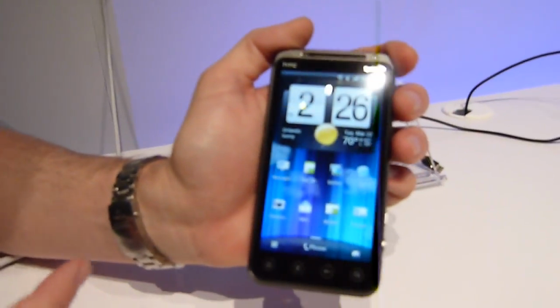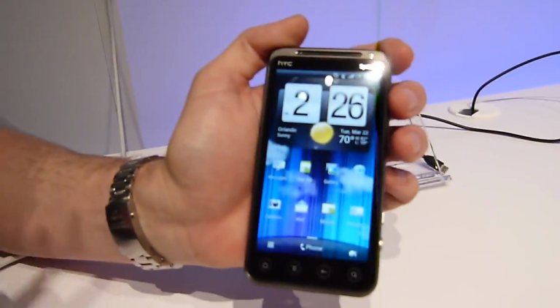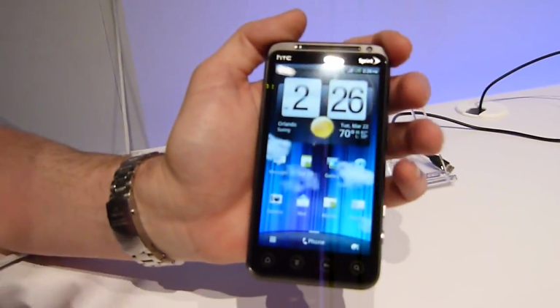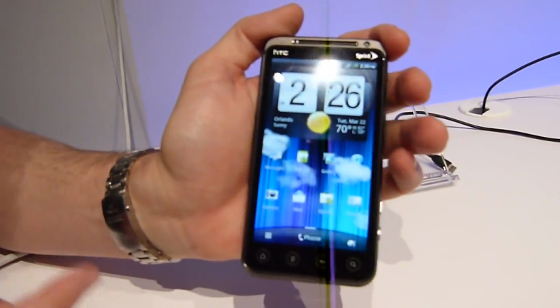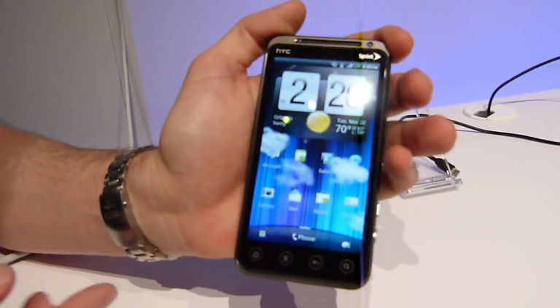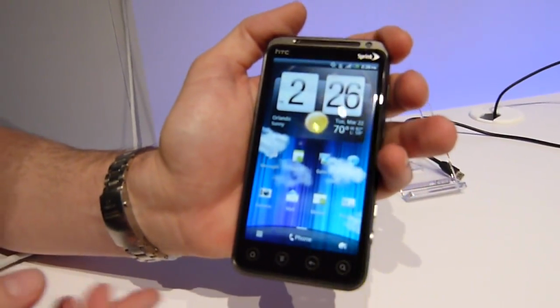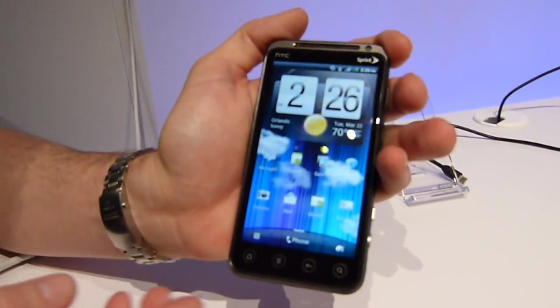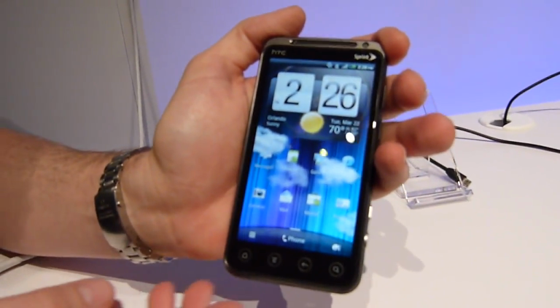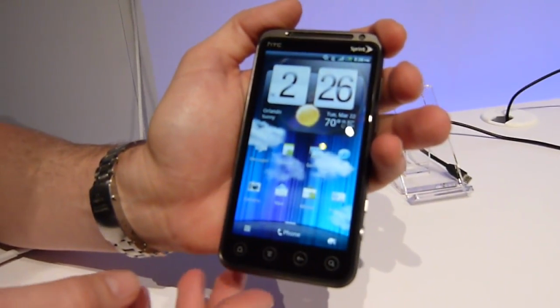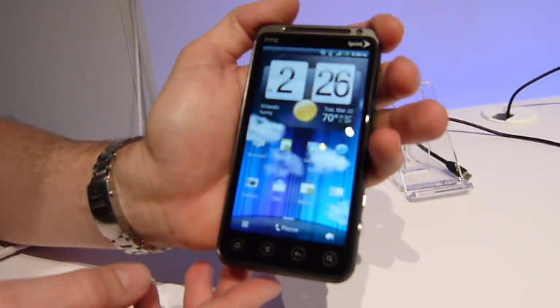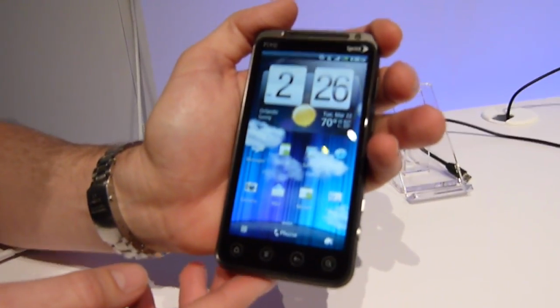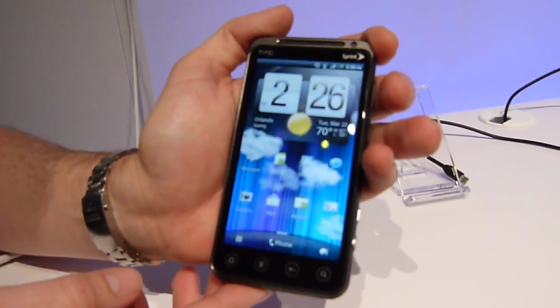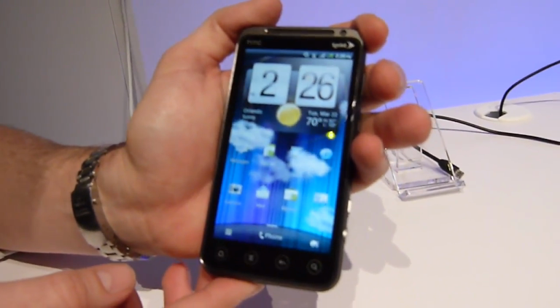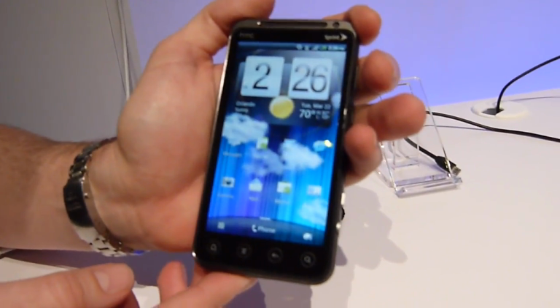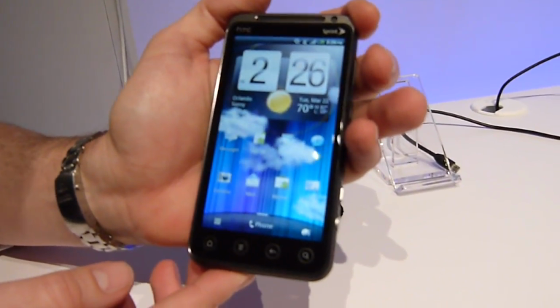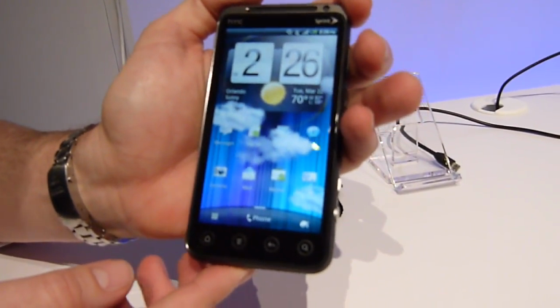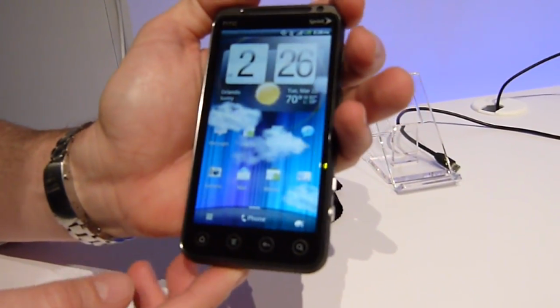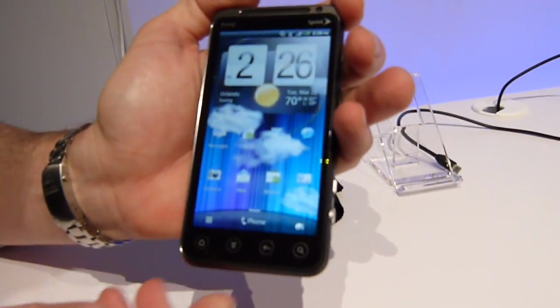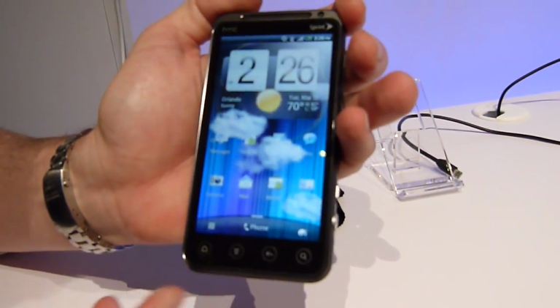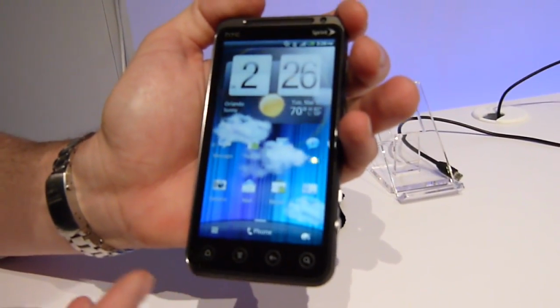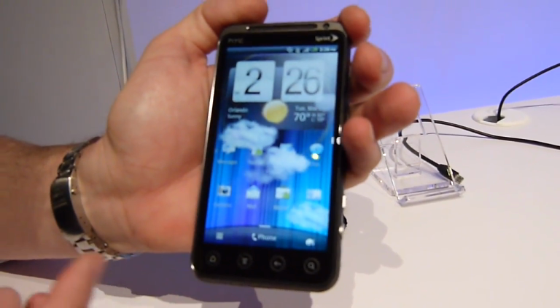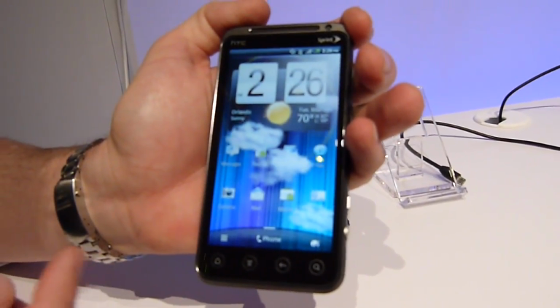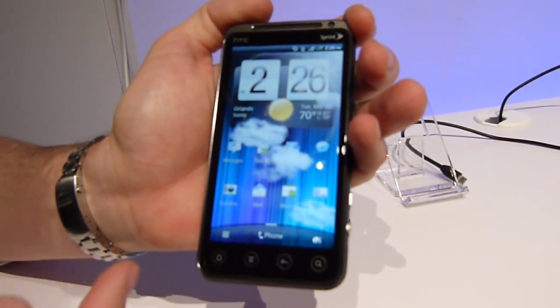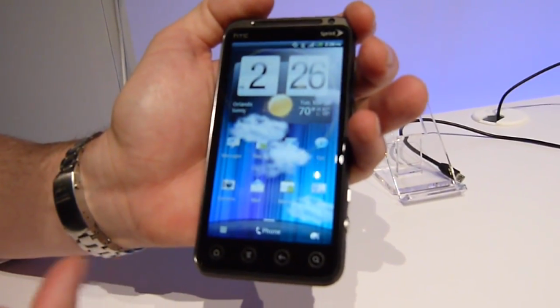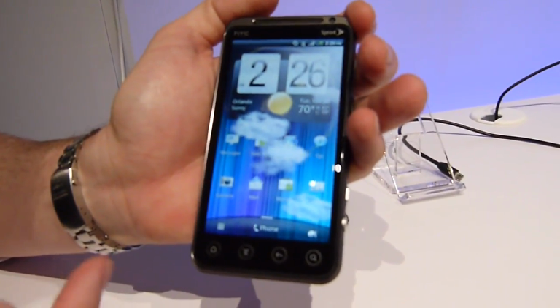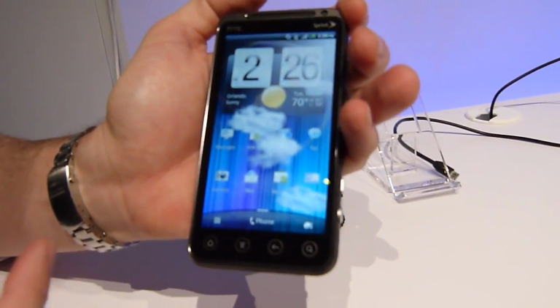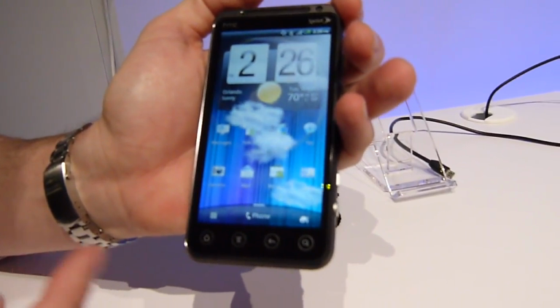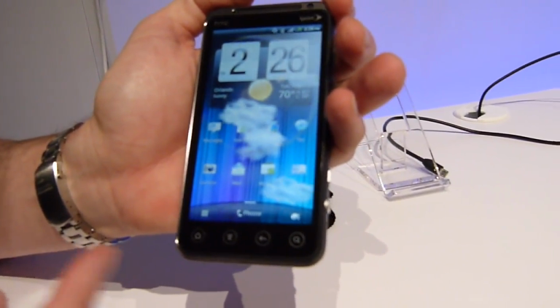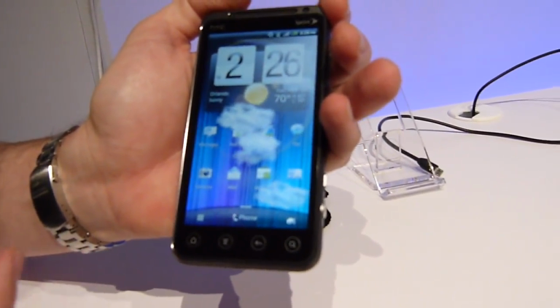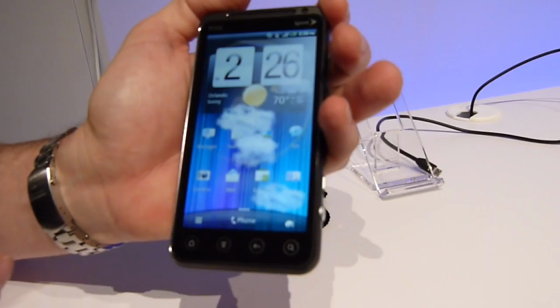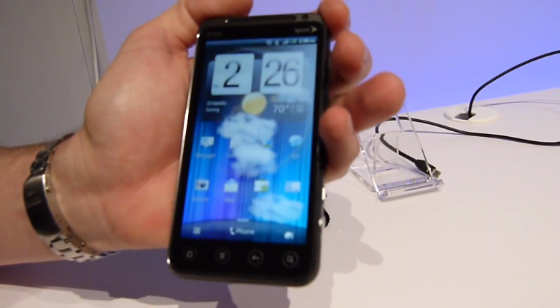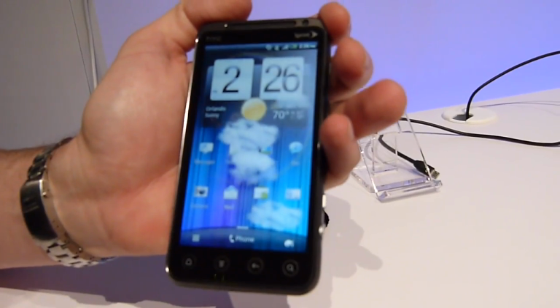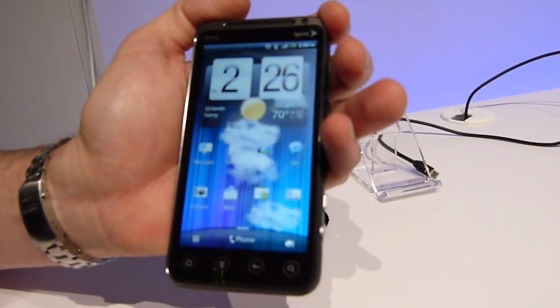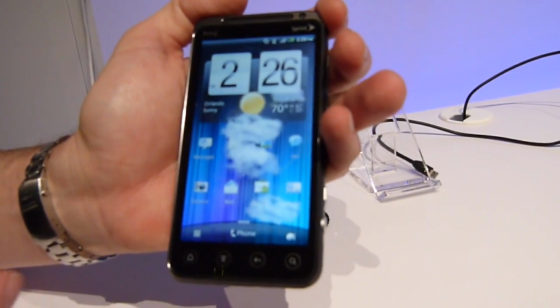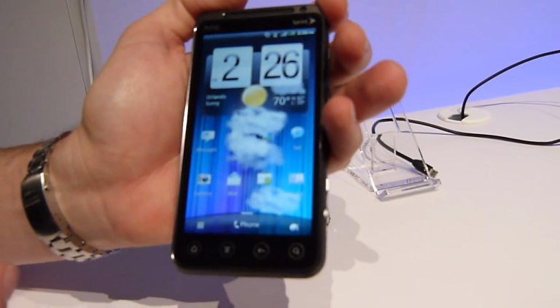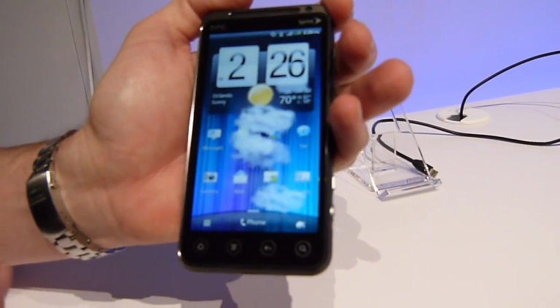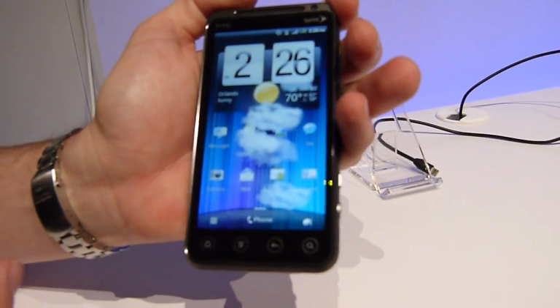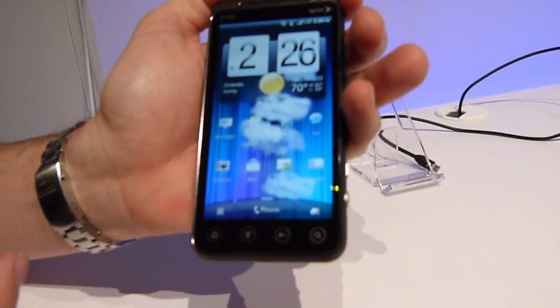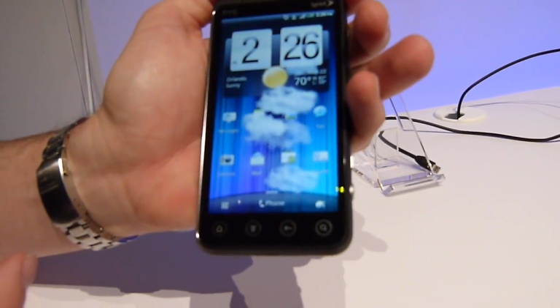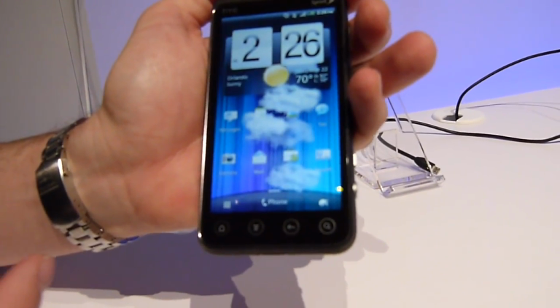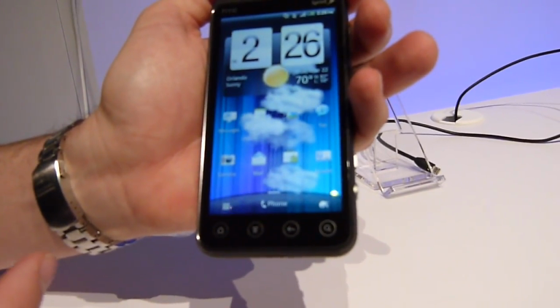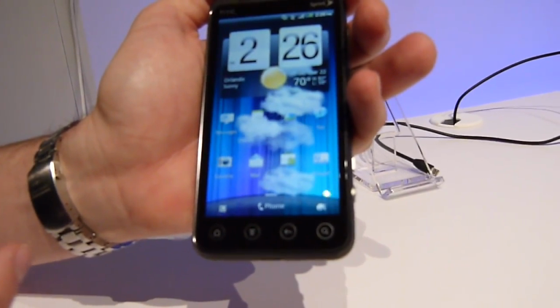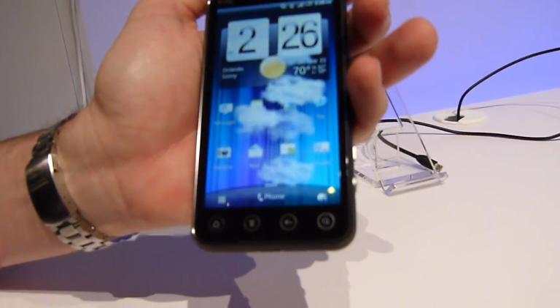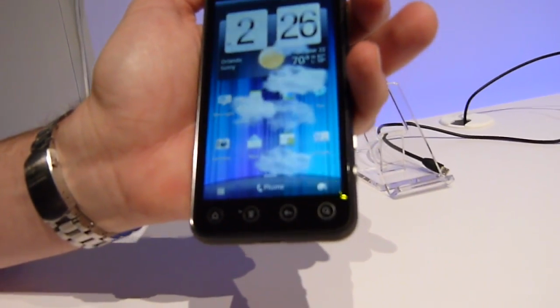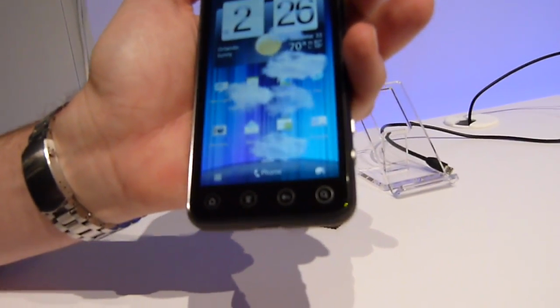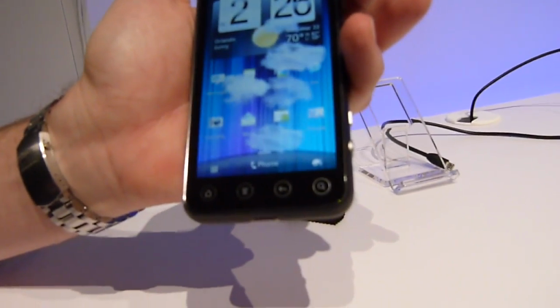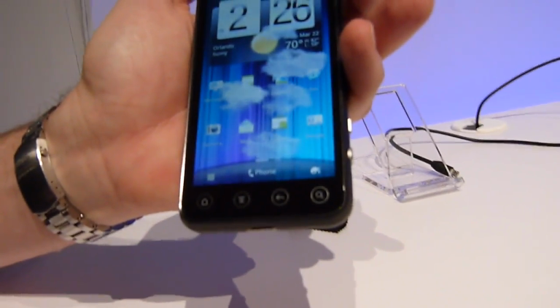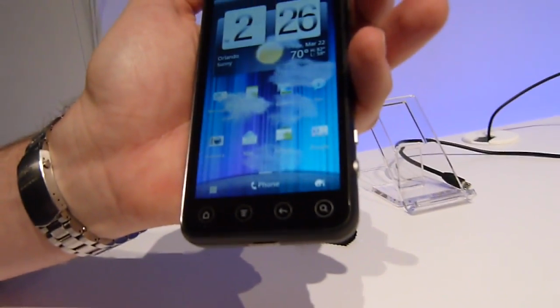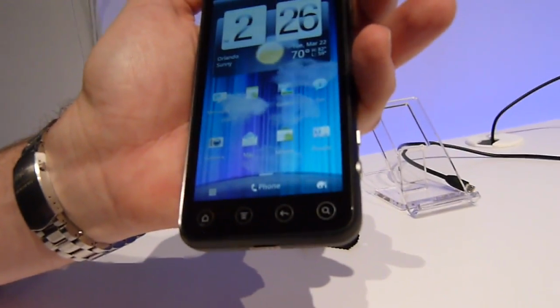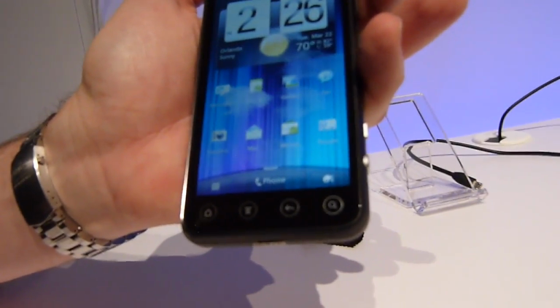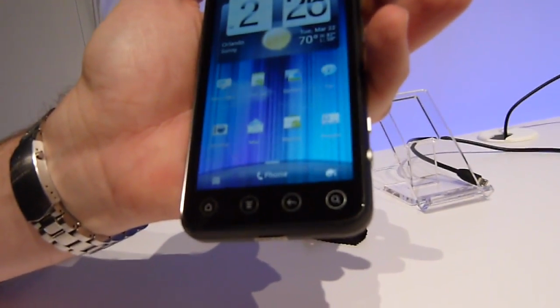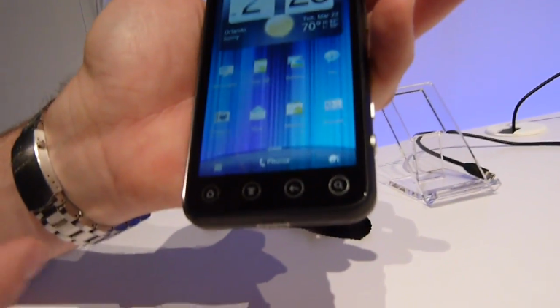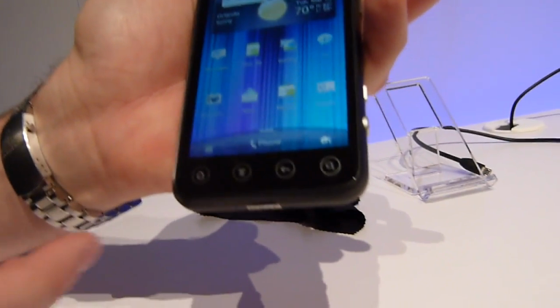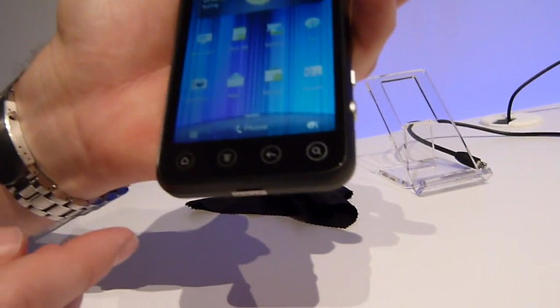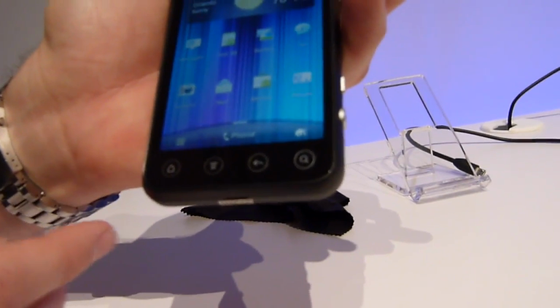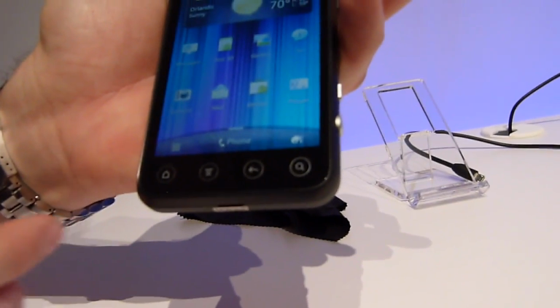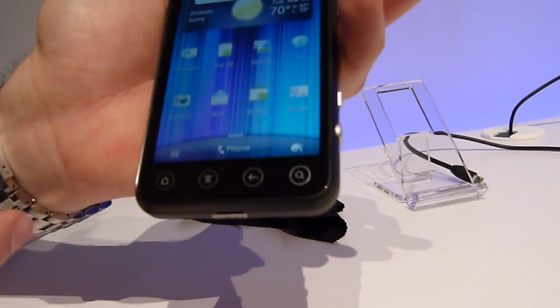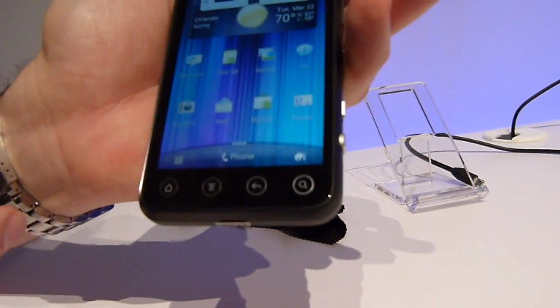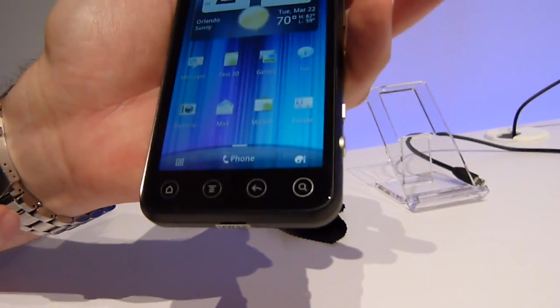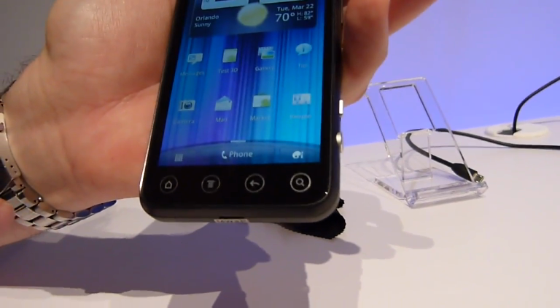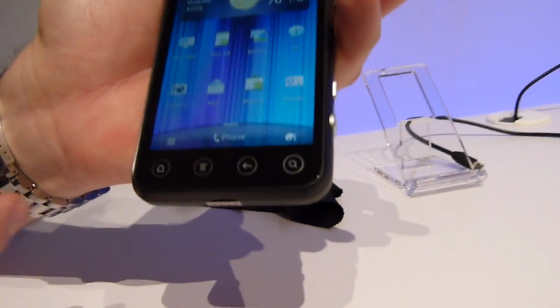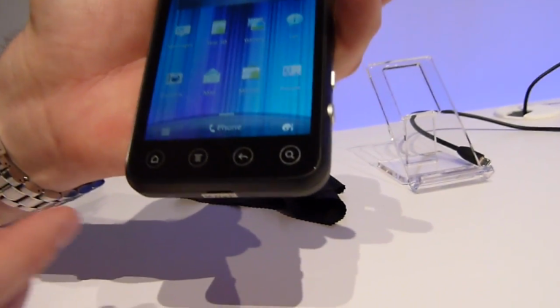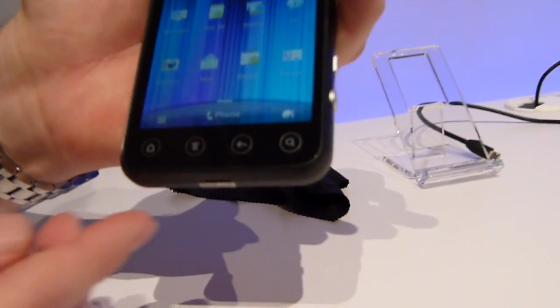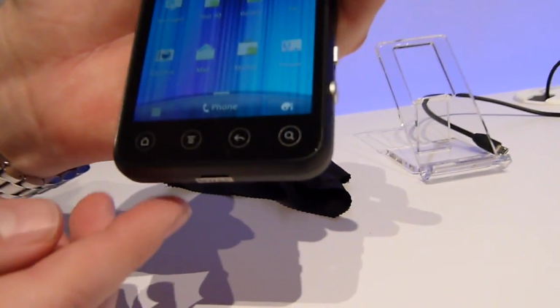This is the EVO 3D. It's a 4G device with a 1.2 gigahertz dual-core Snapdragon processor.